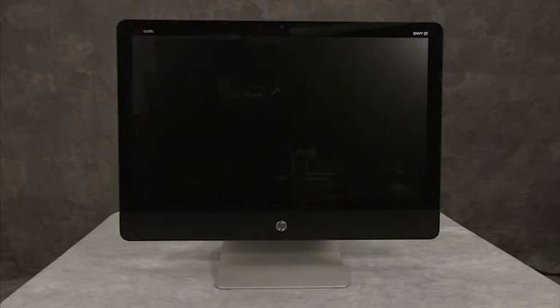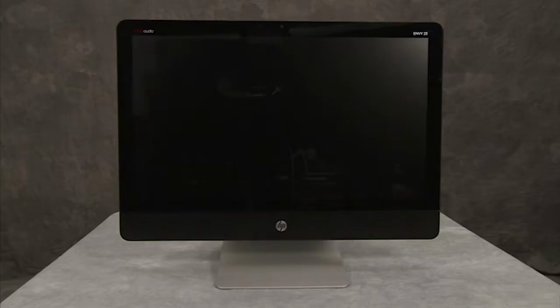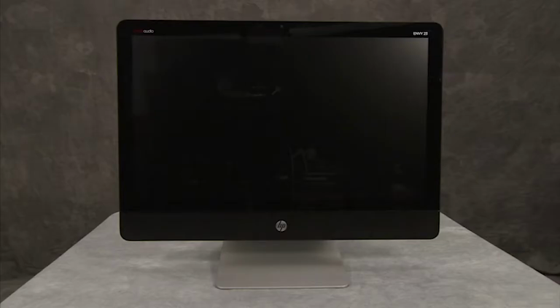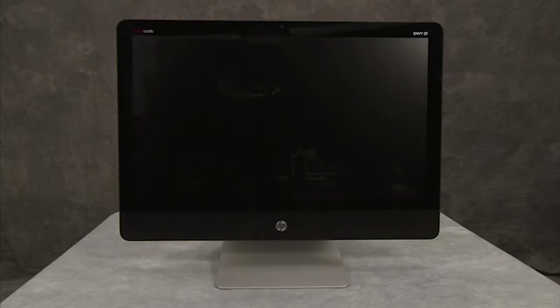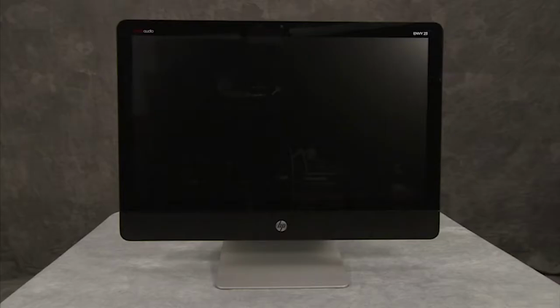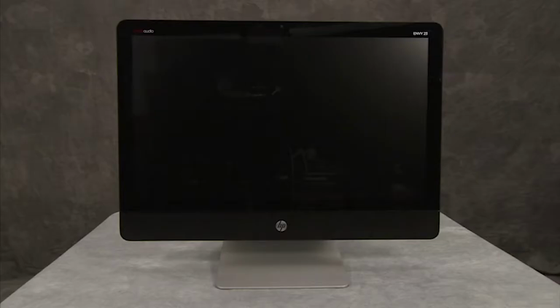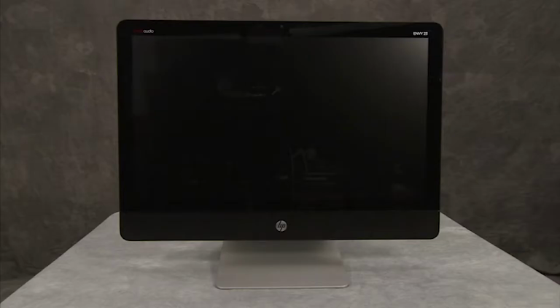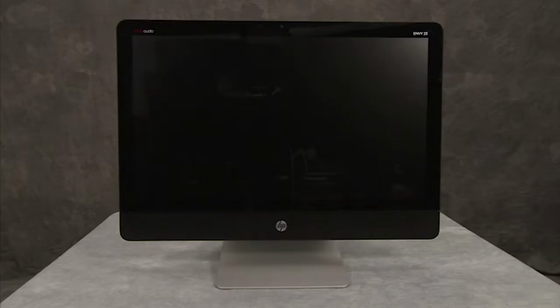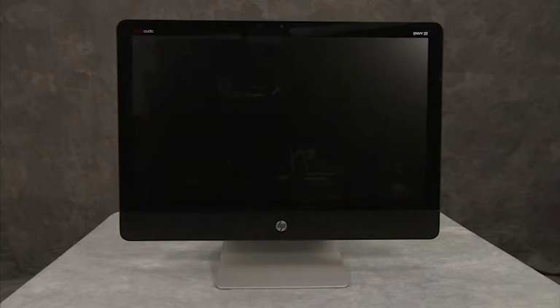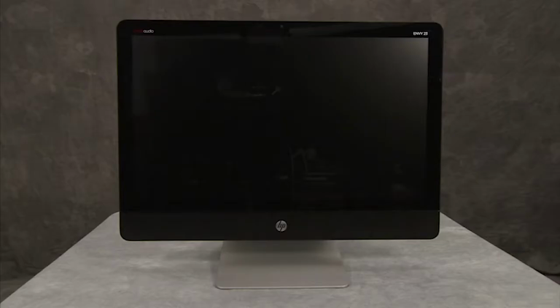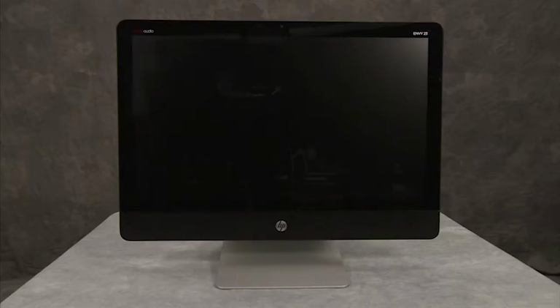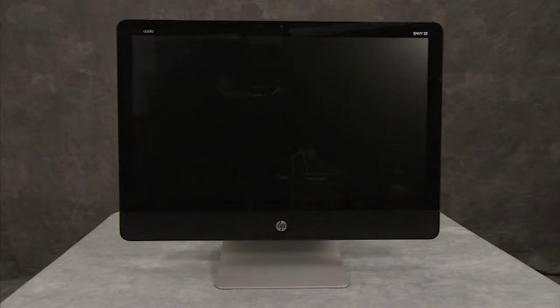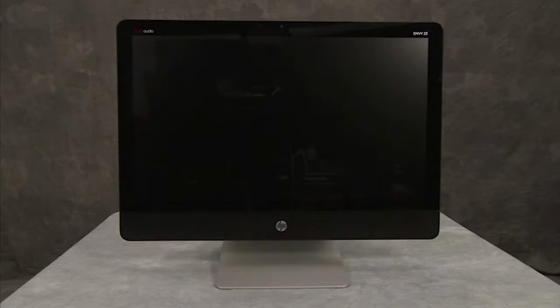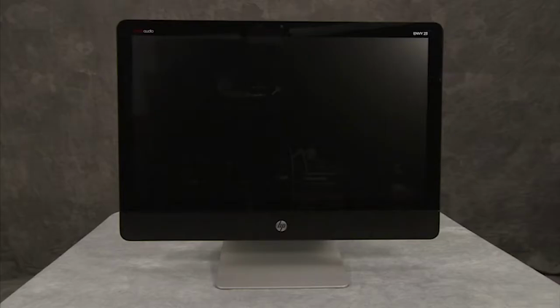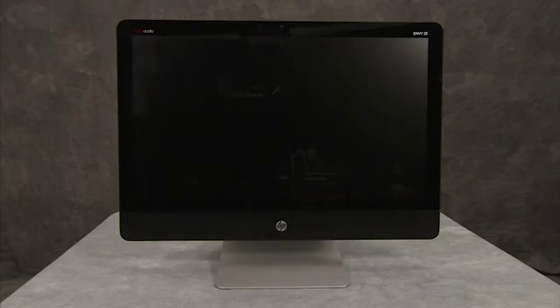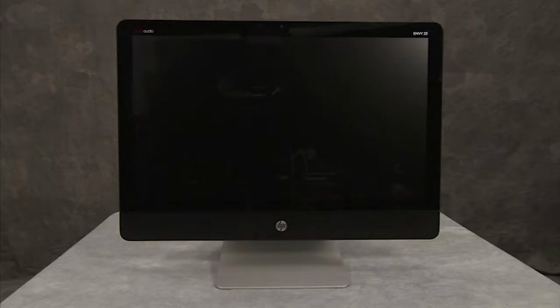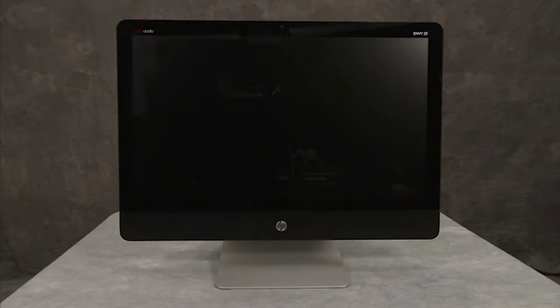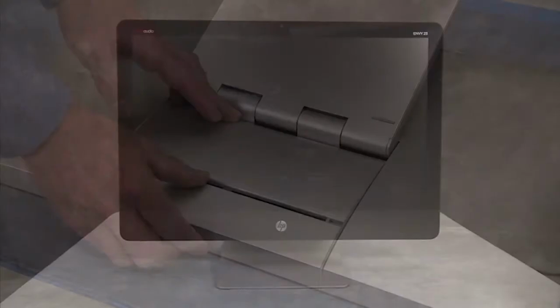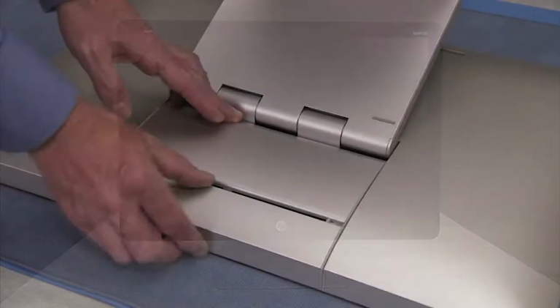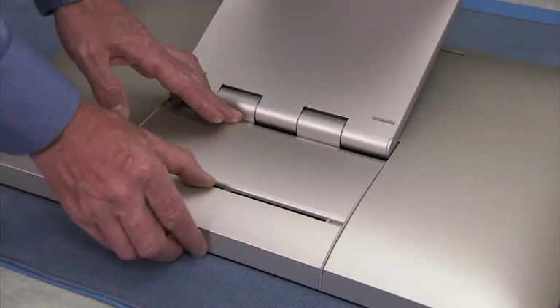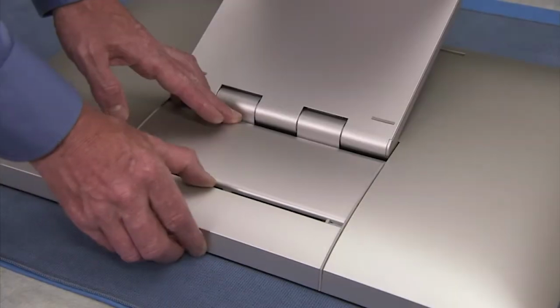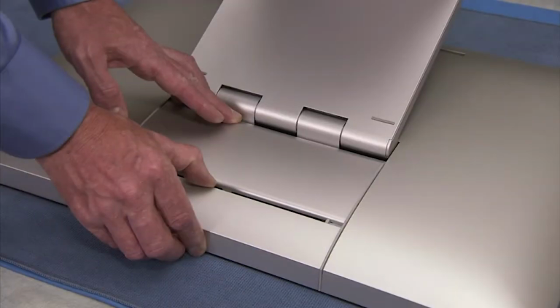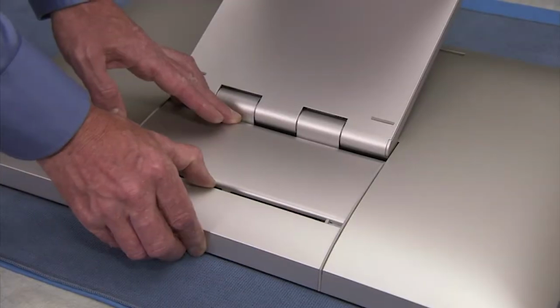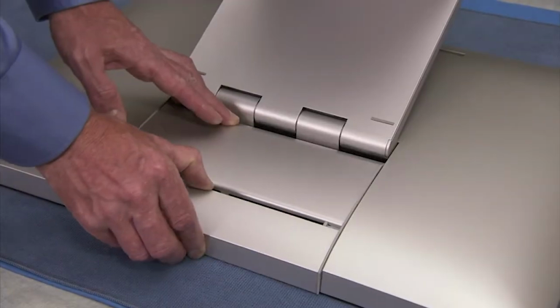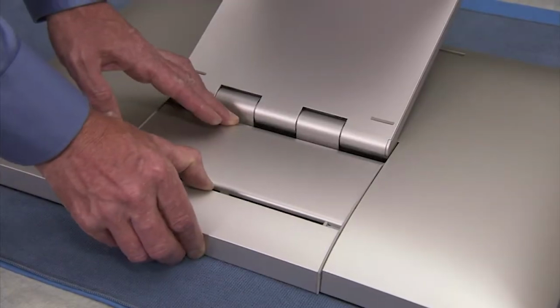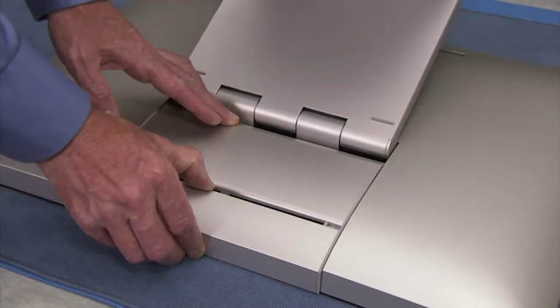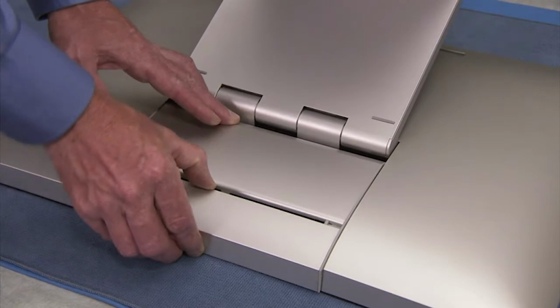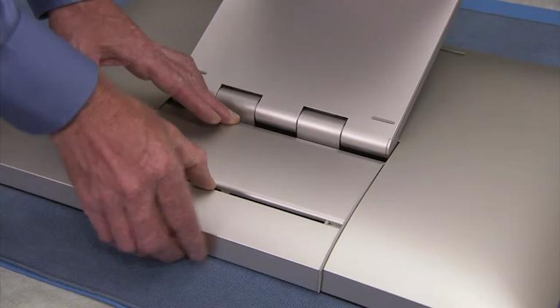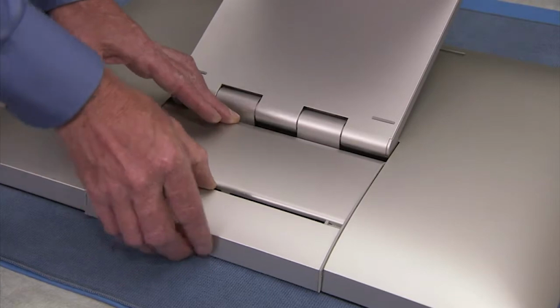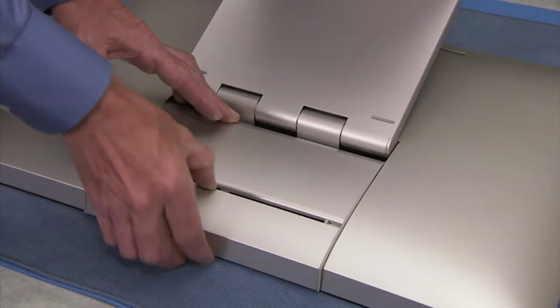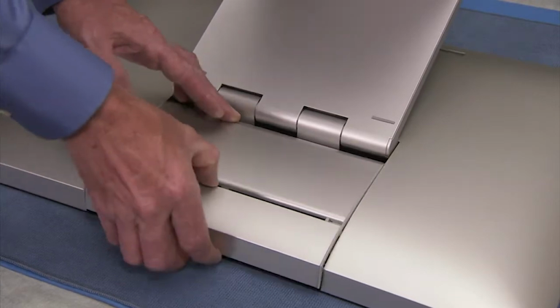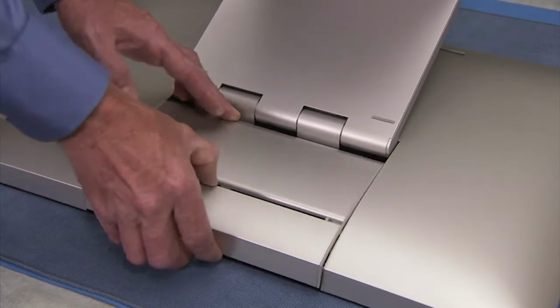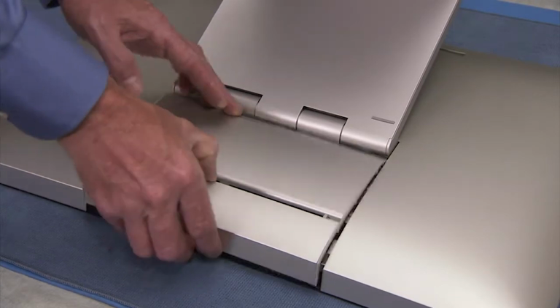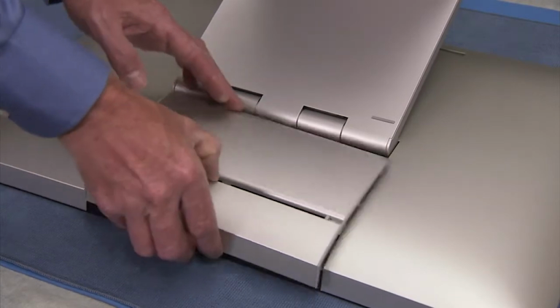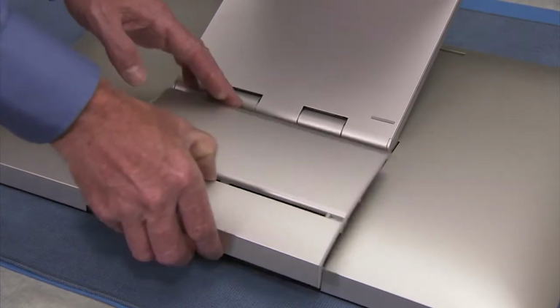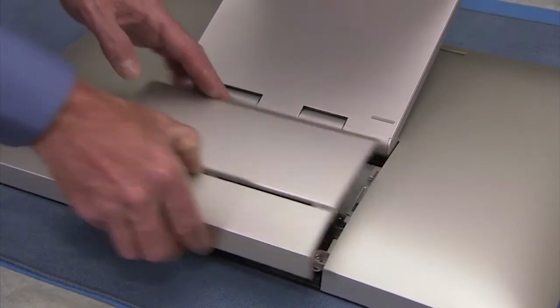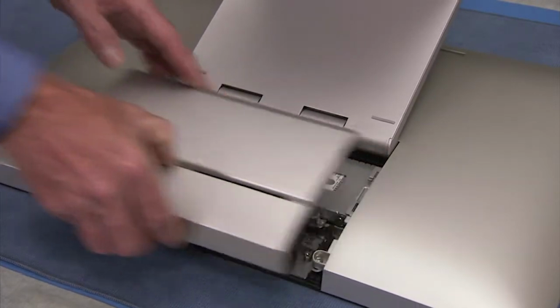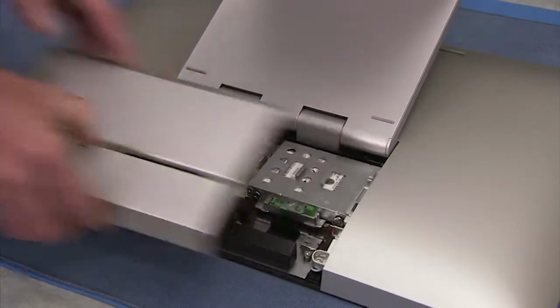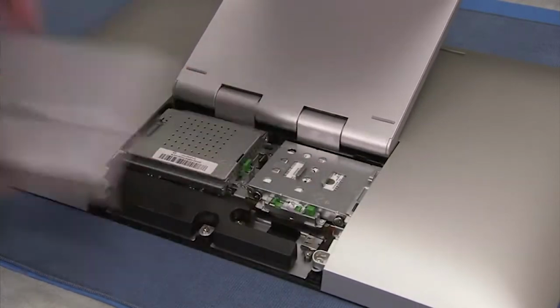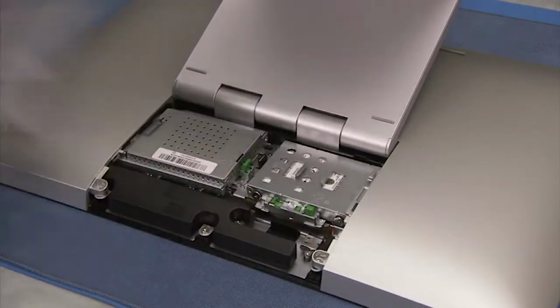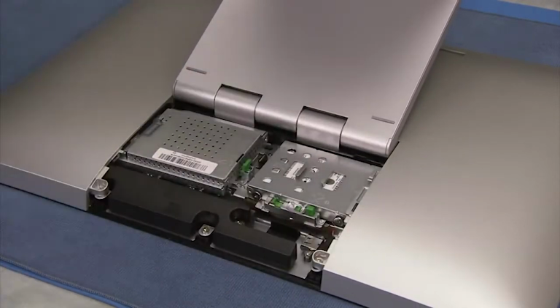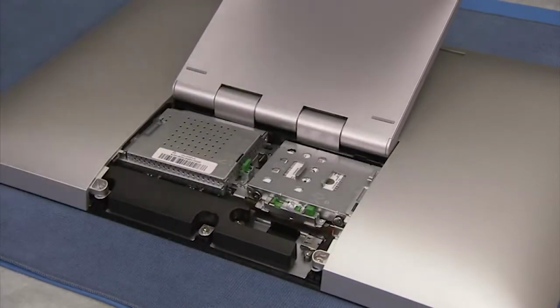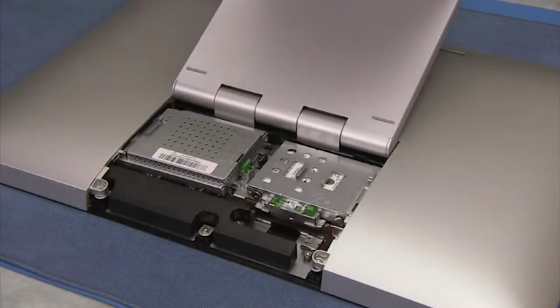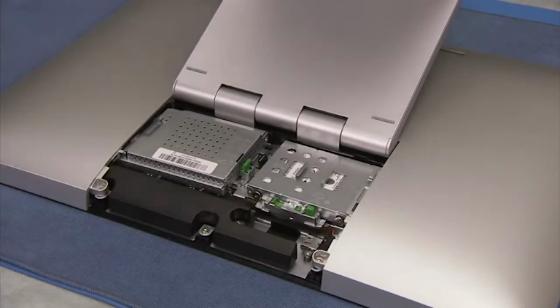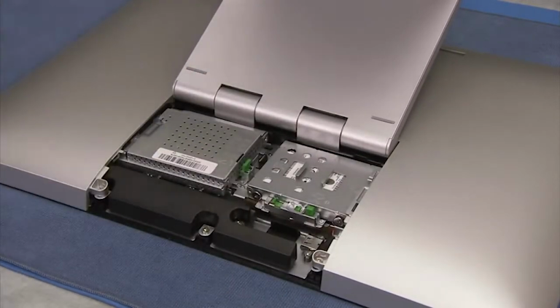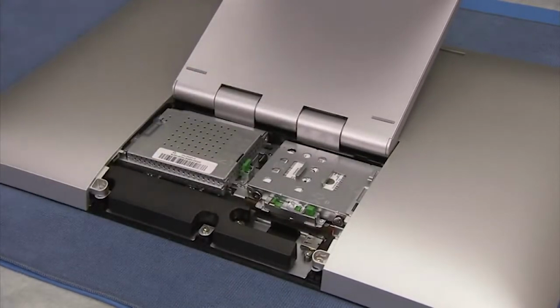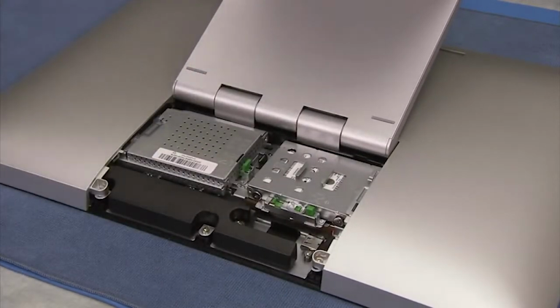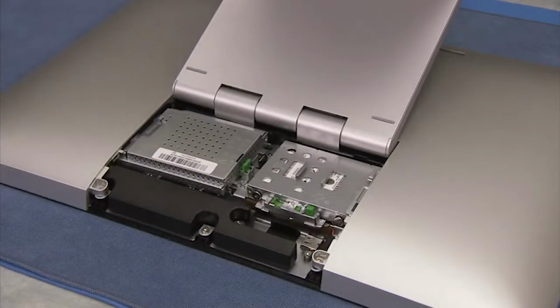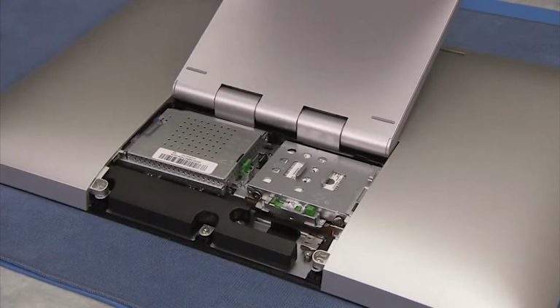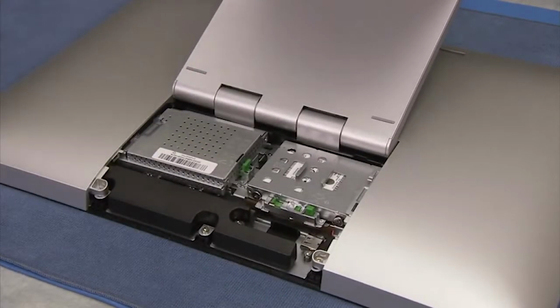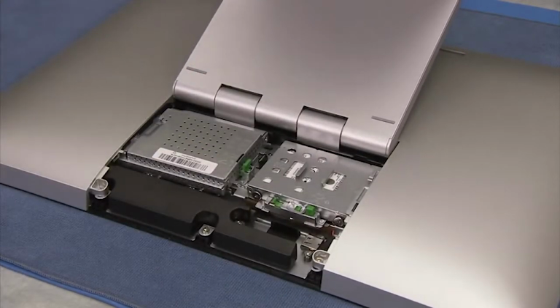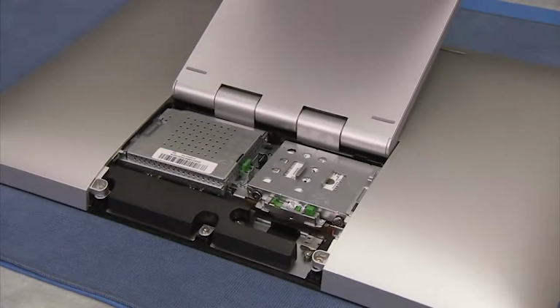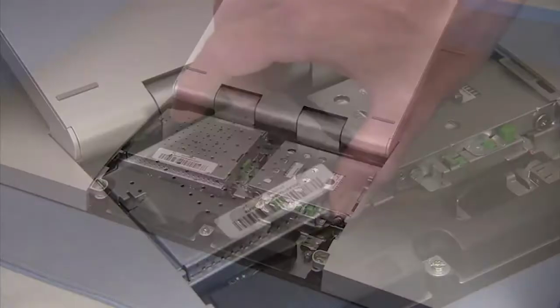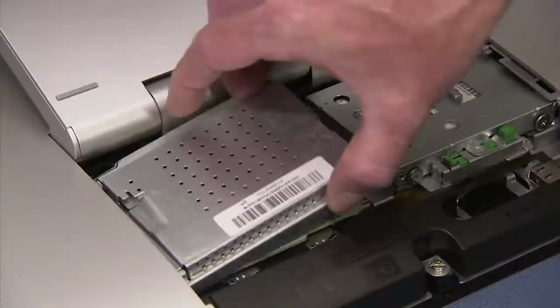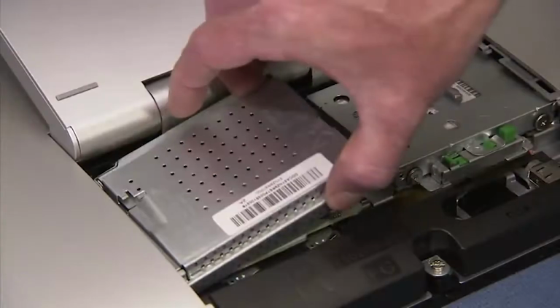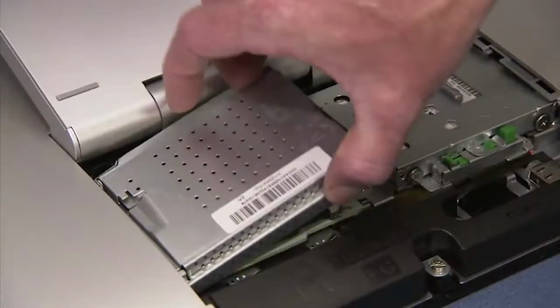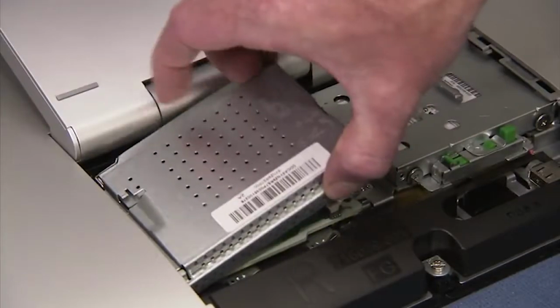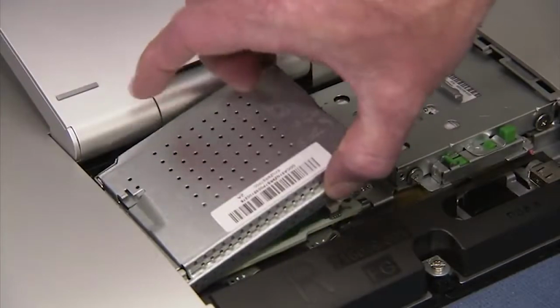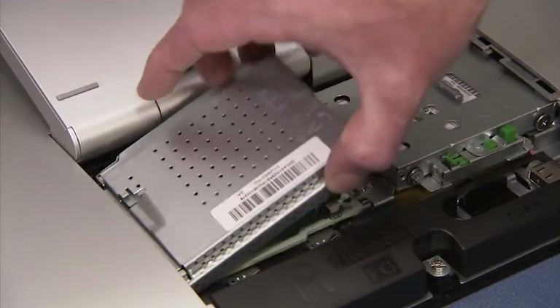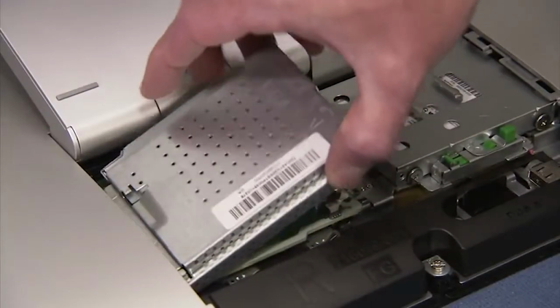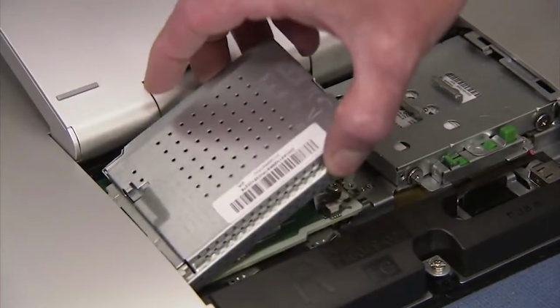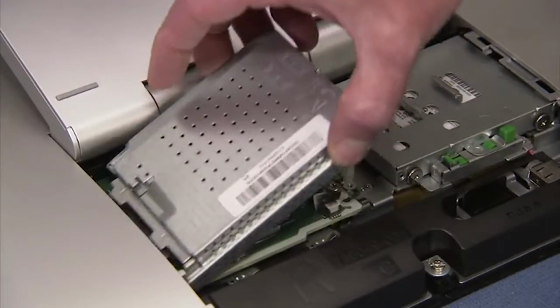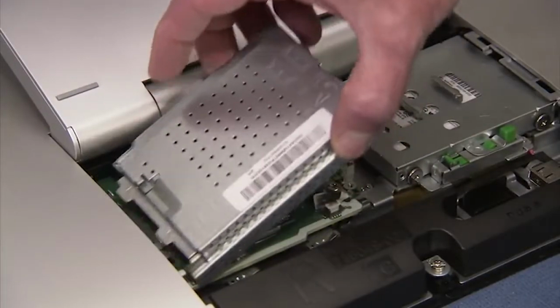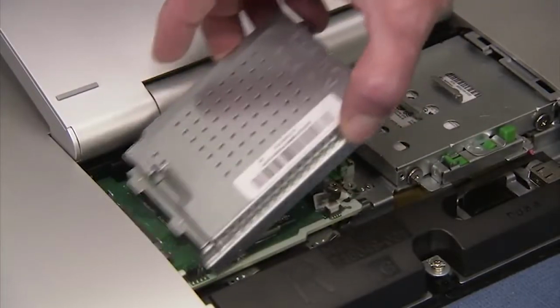To remove system memory, first remove the CSR door and the memory cover.